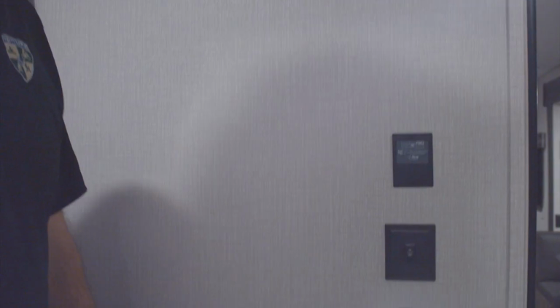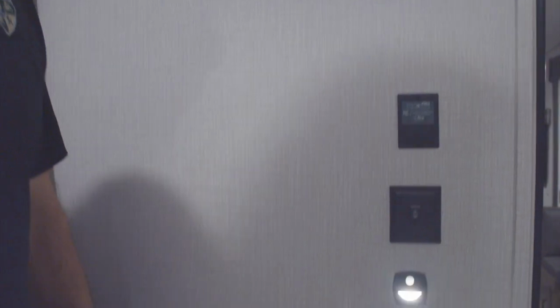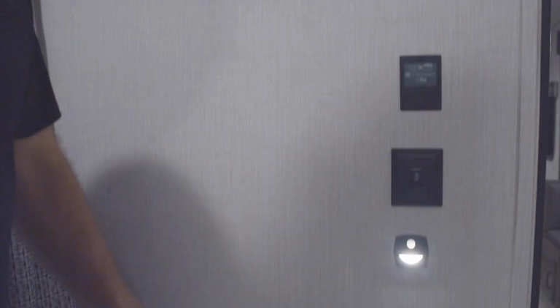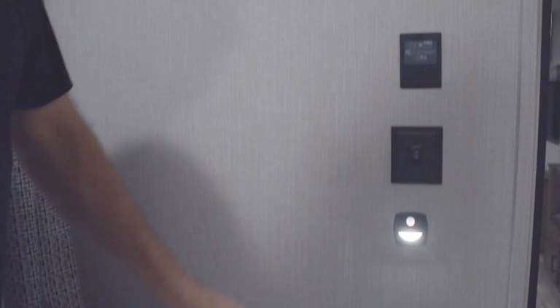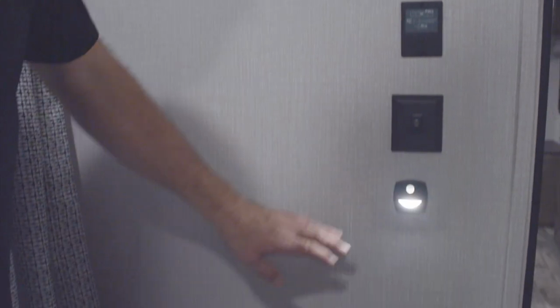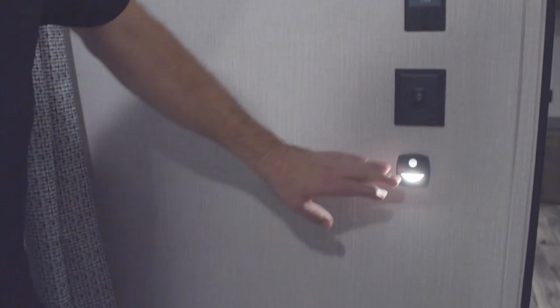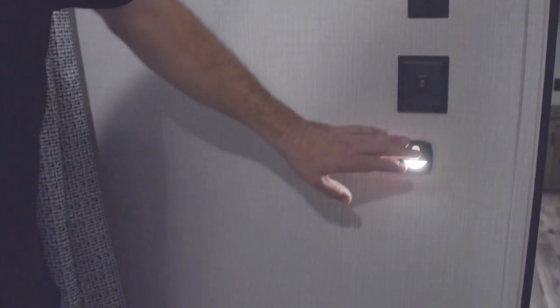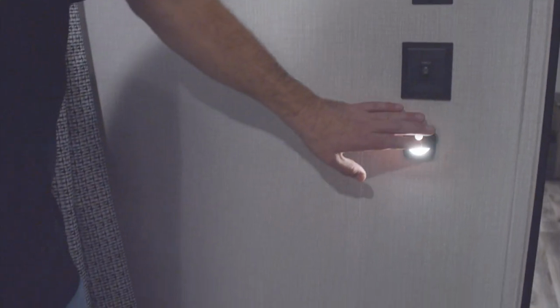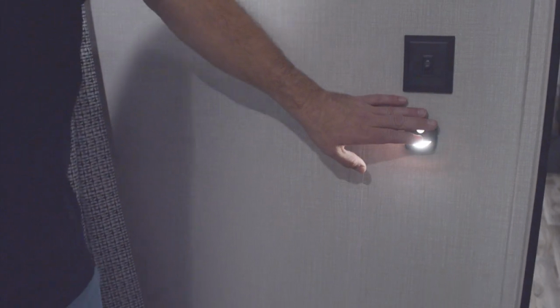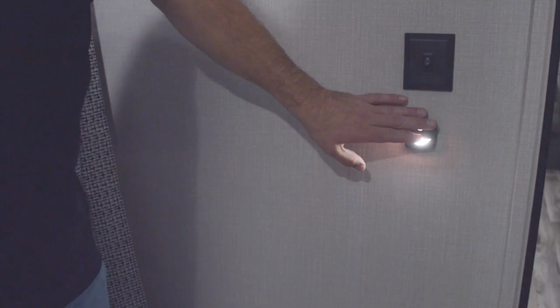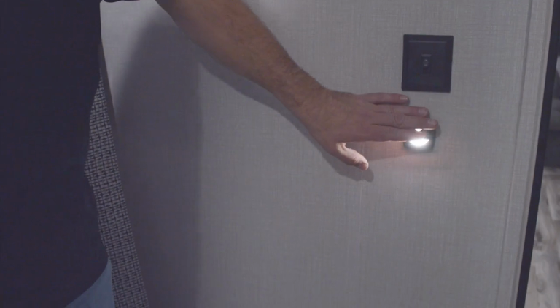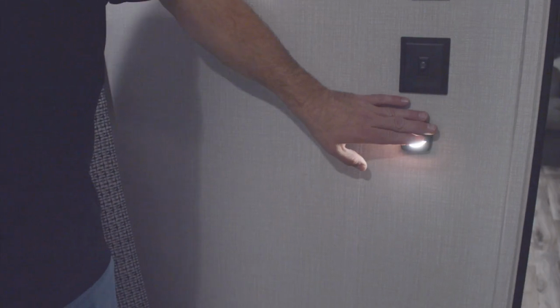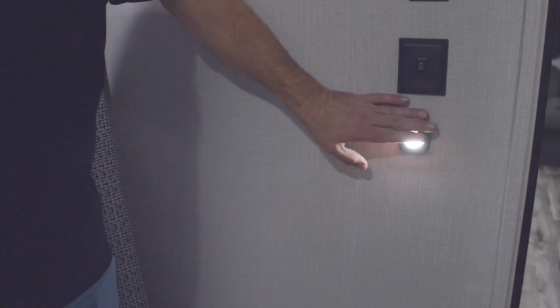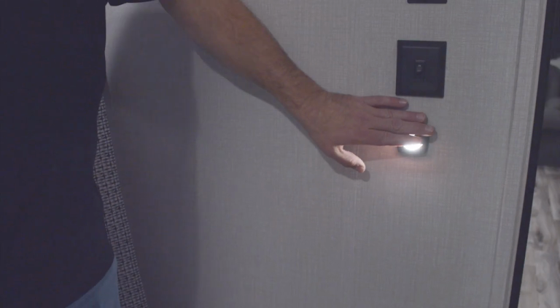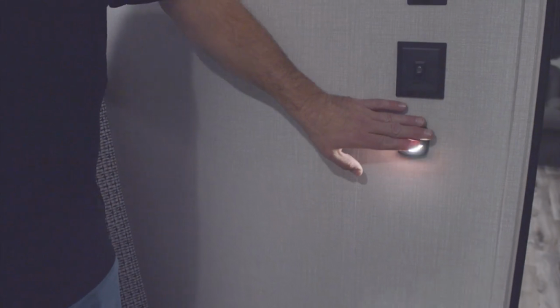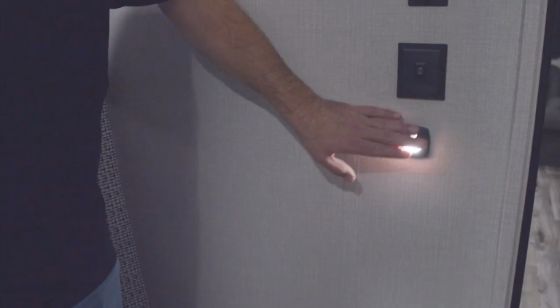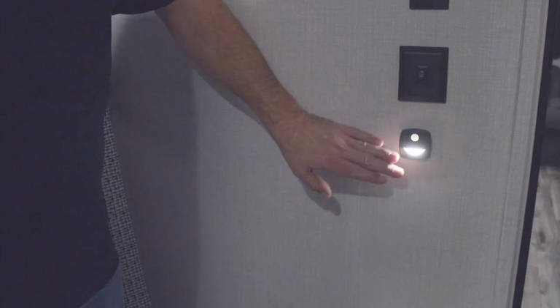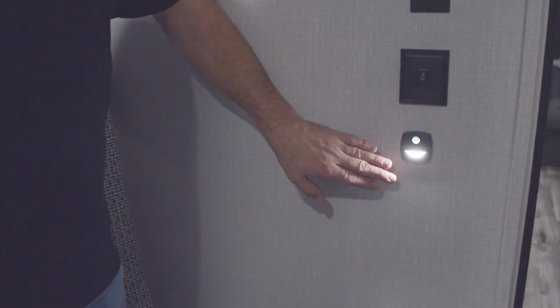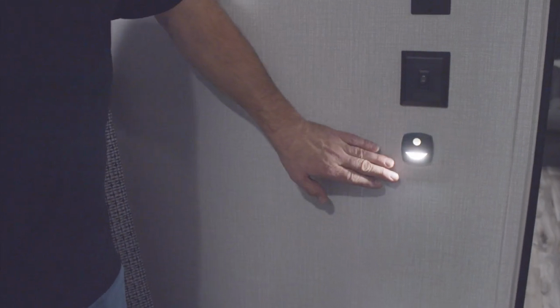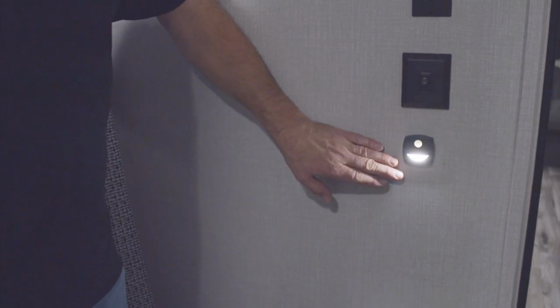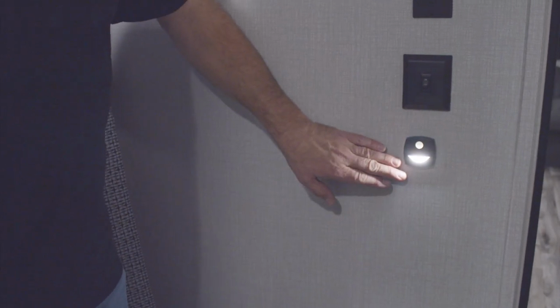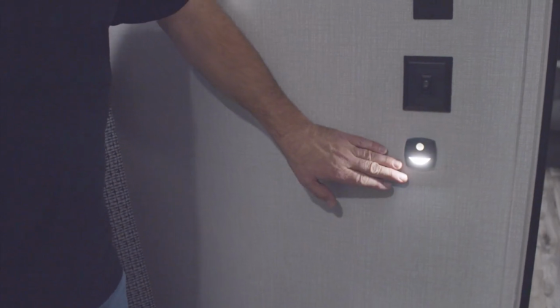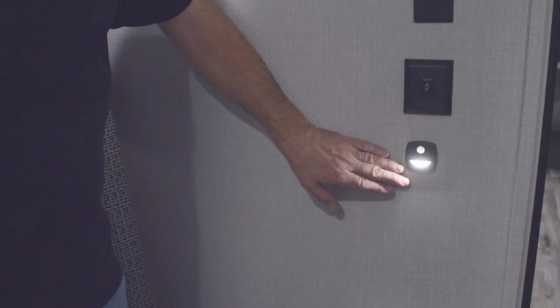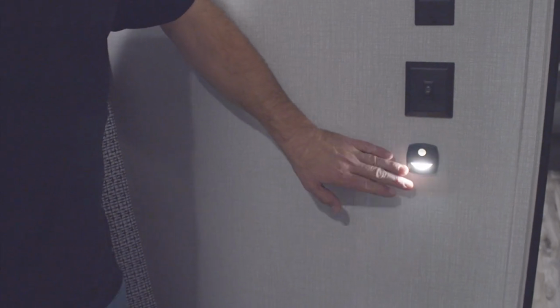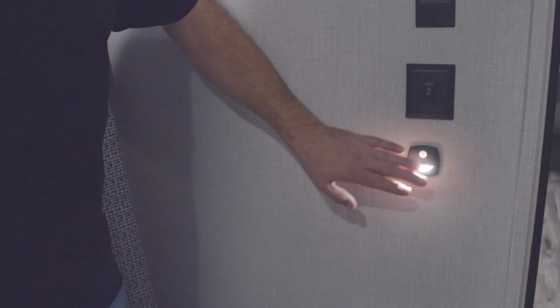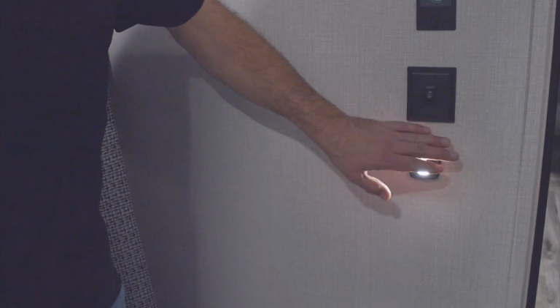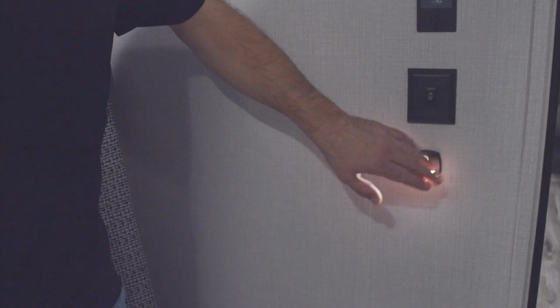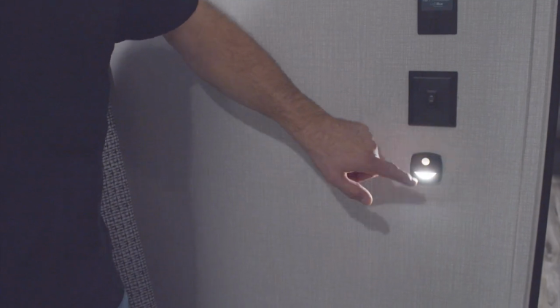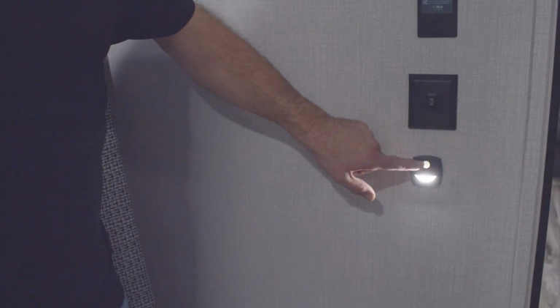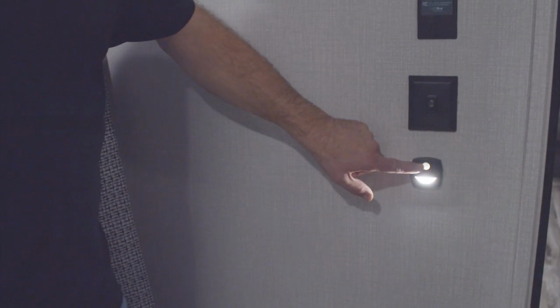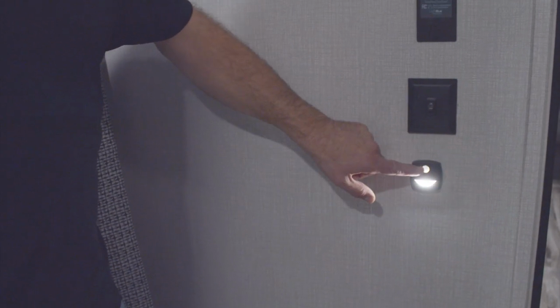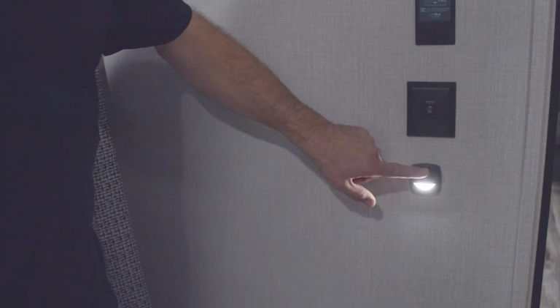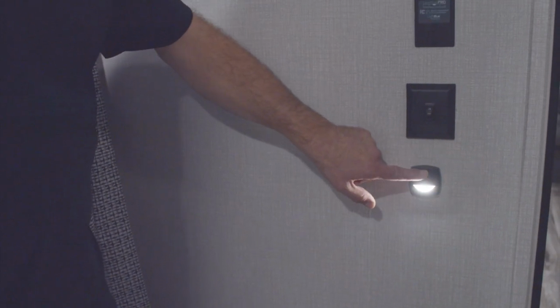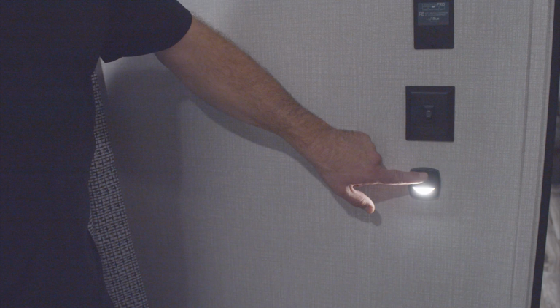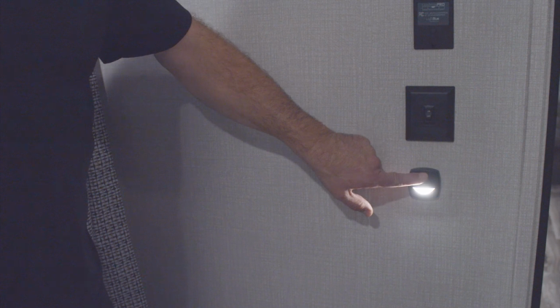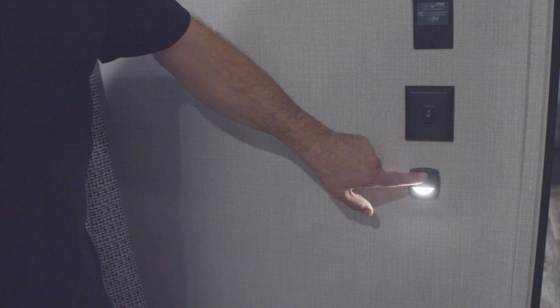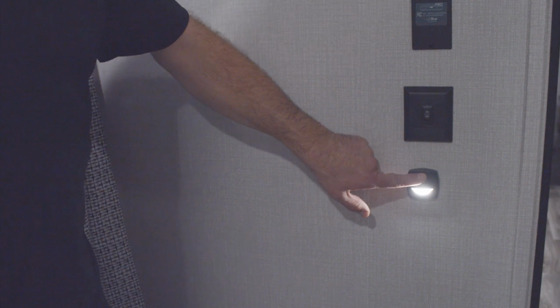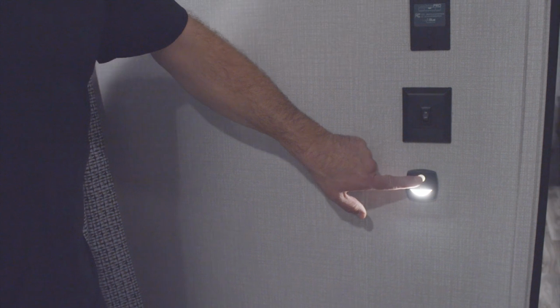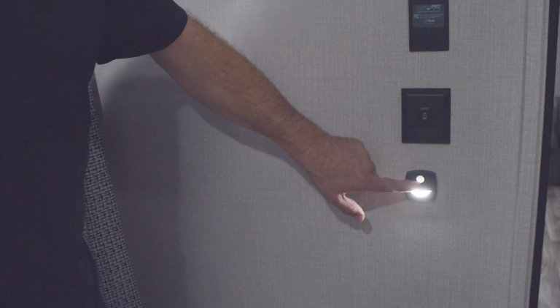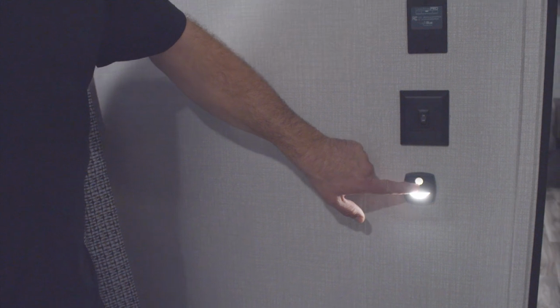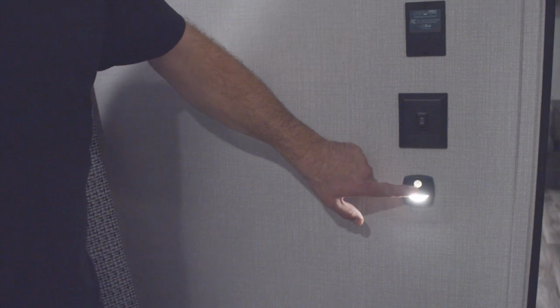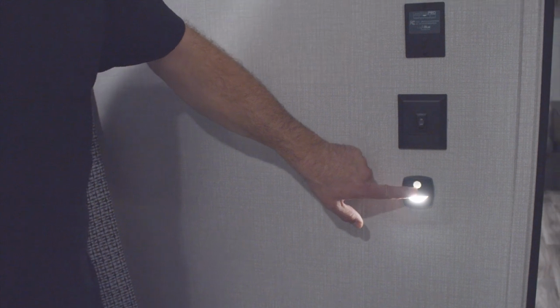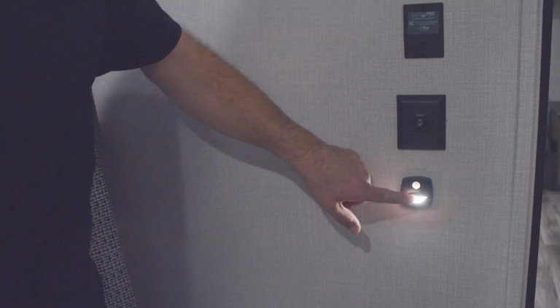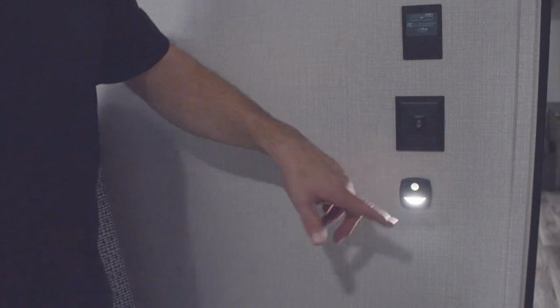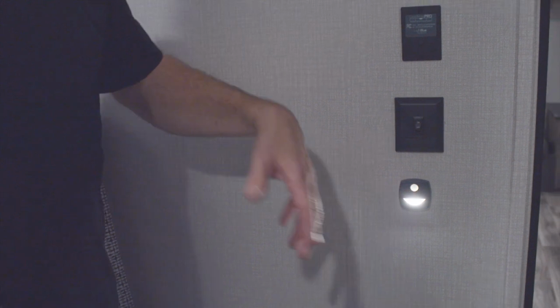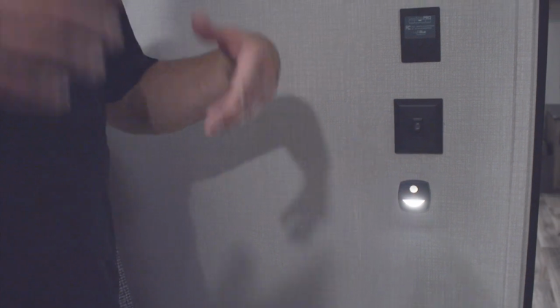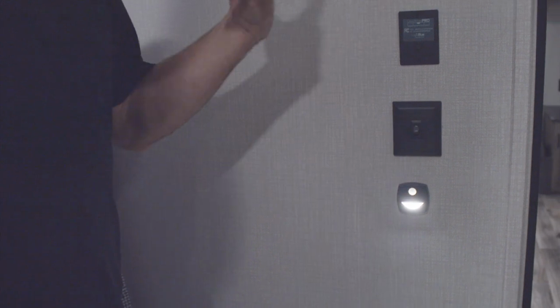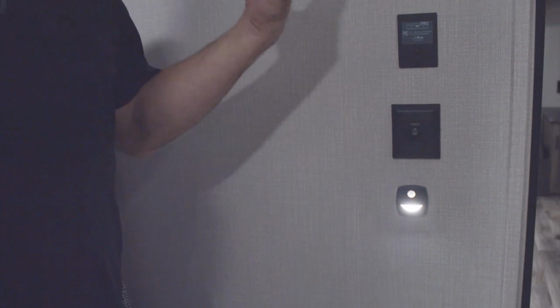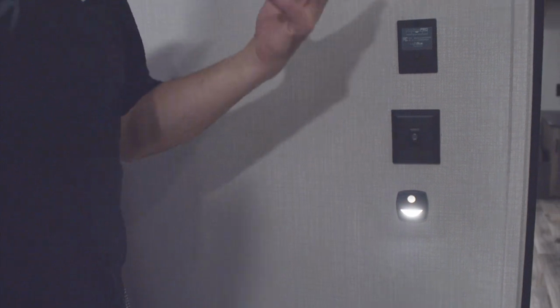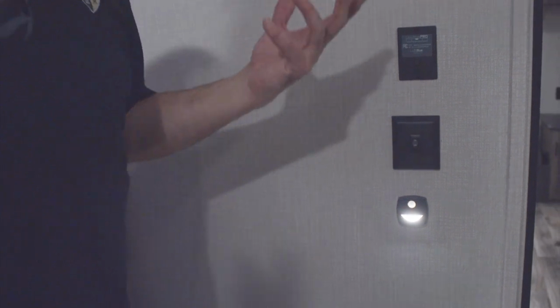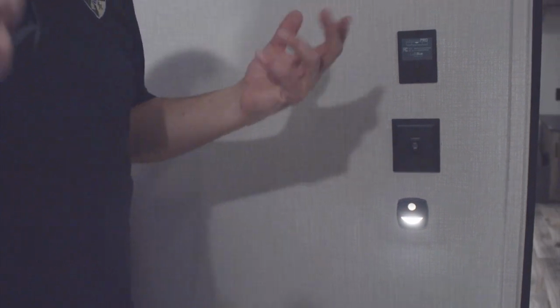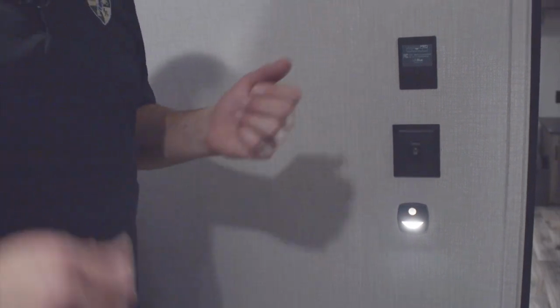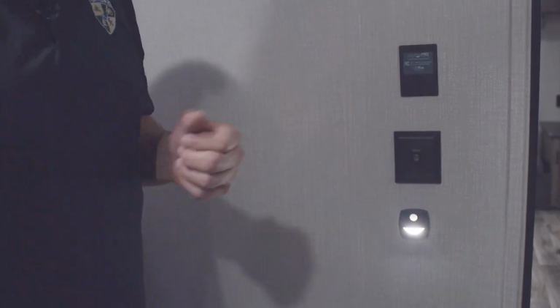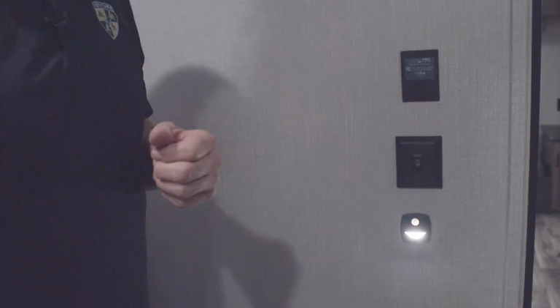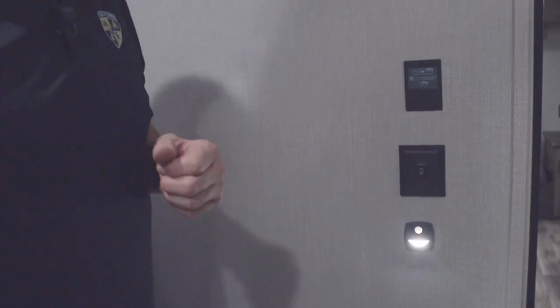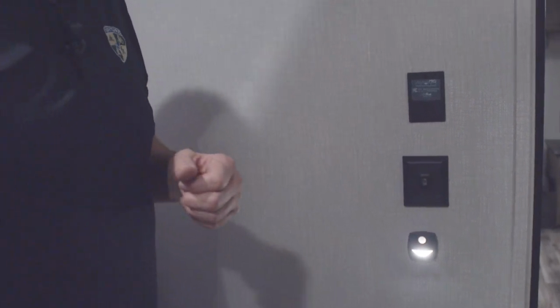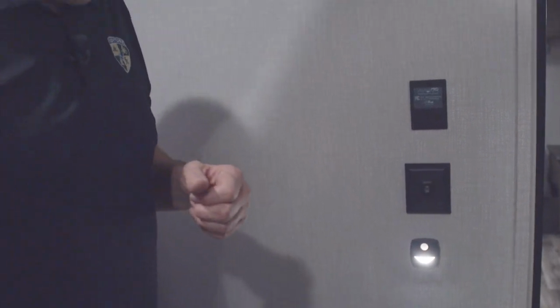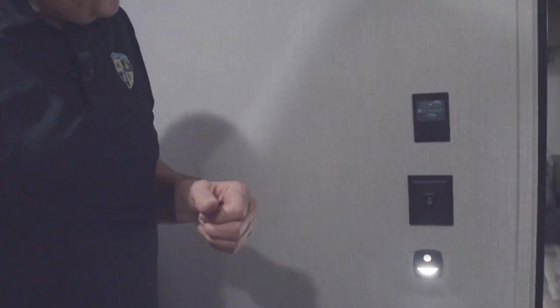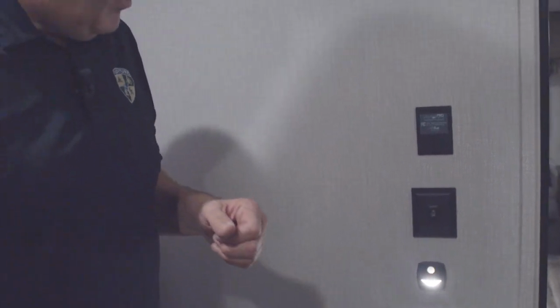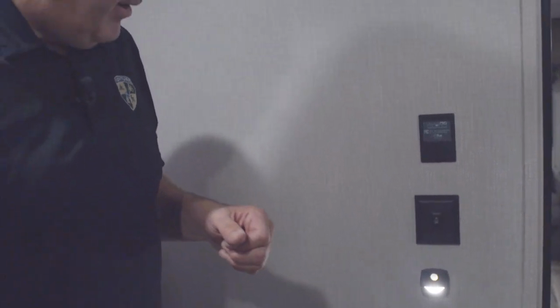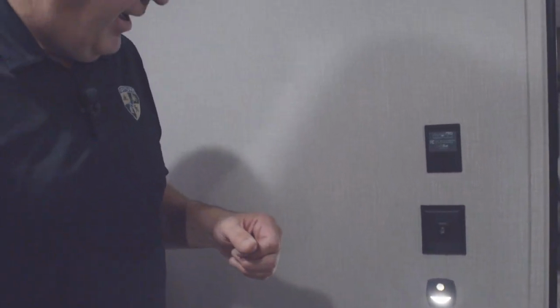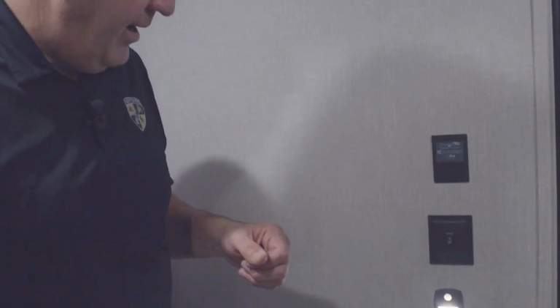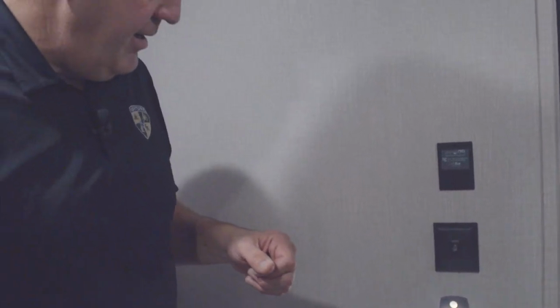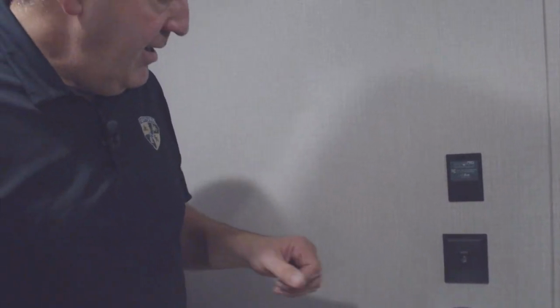This year we've added a motion light in the bathroom — when you walk in it turns on automatically, so you don't have to flip the big lights on in the middle of the night.